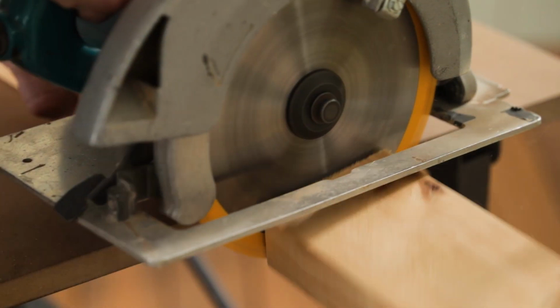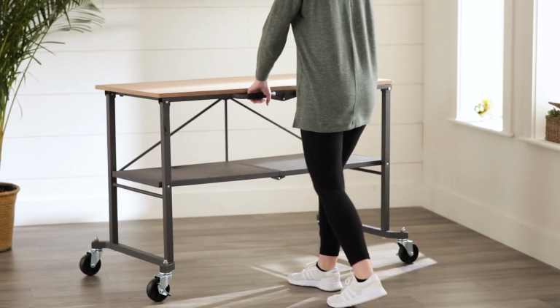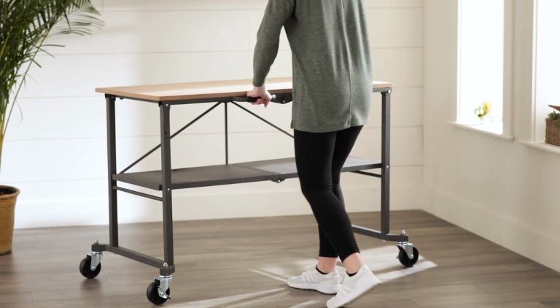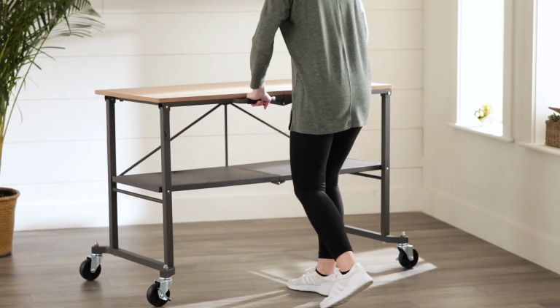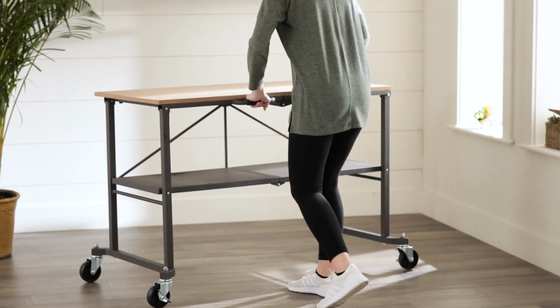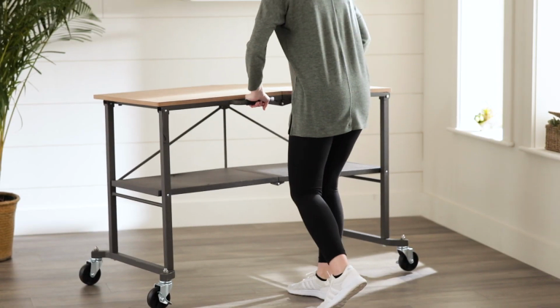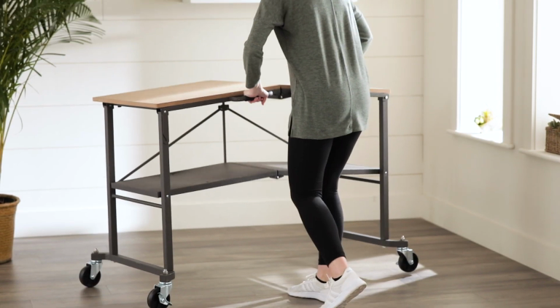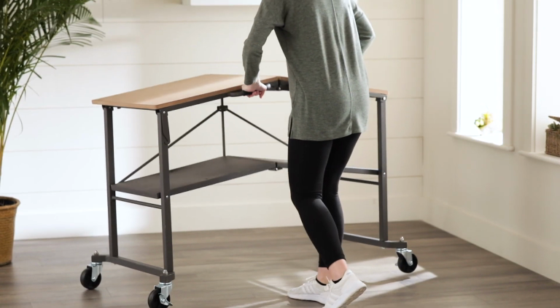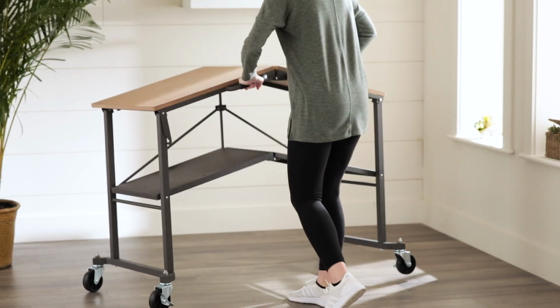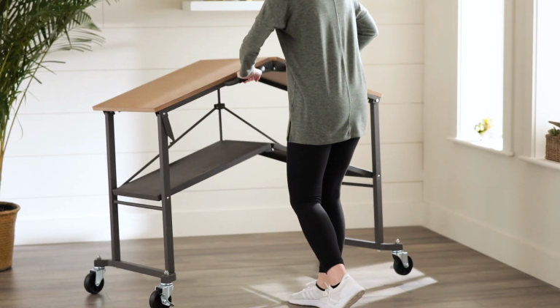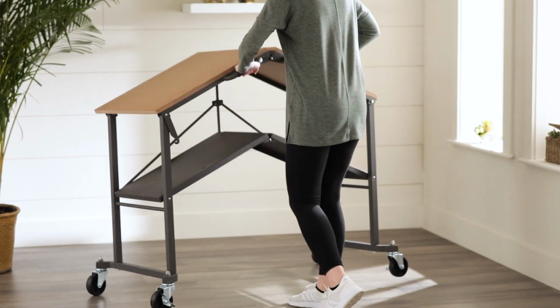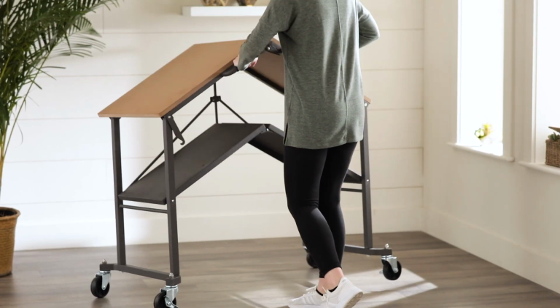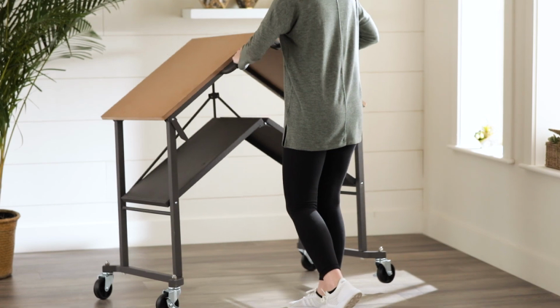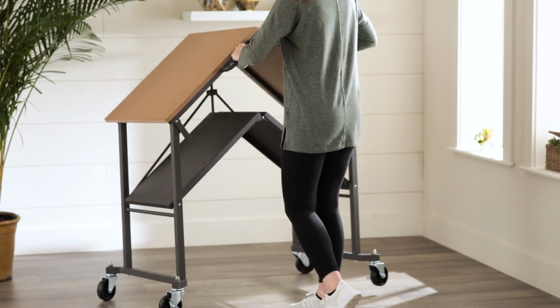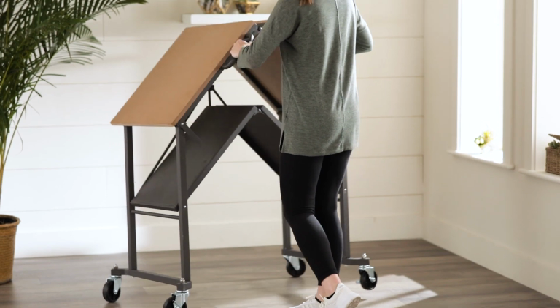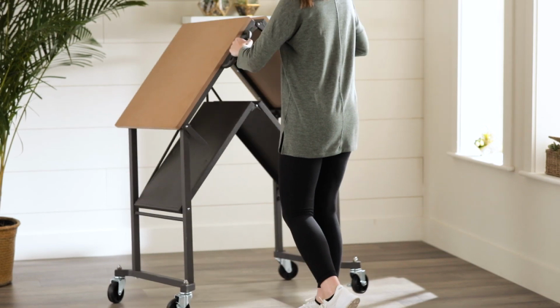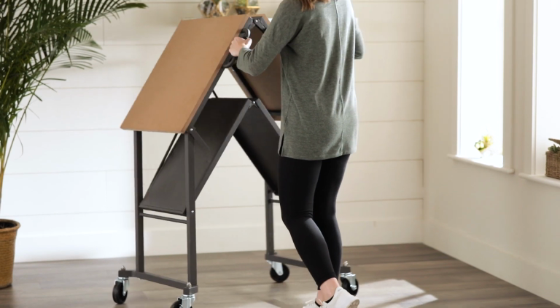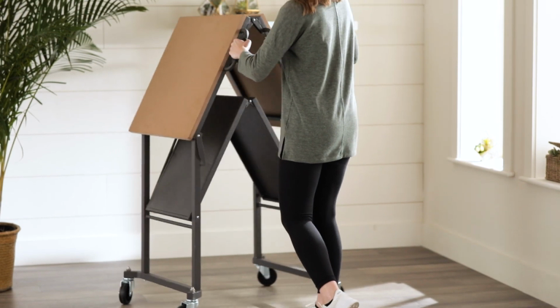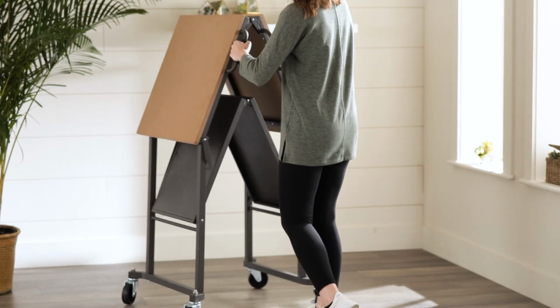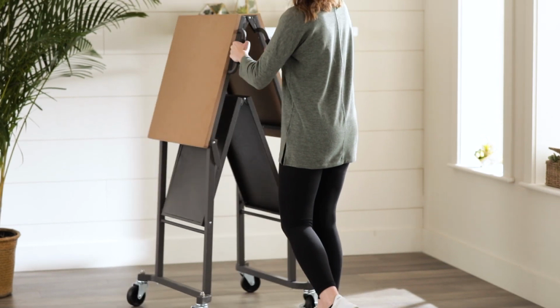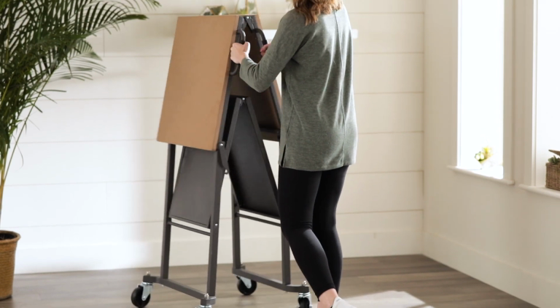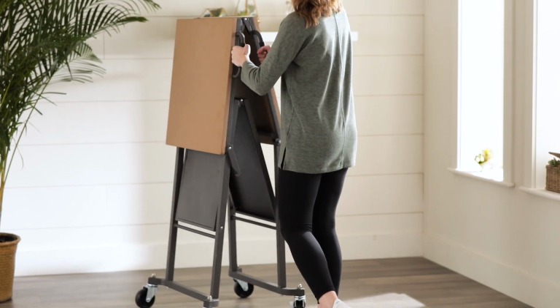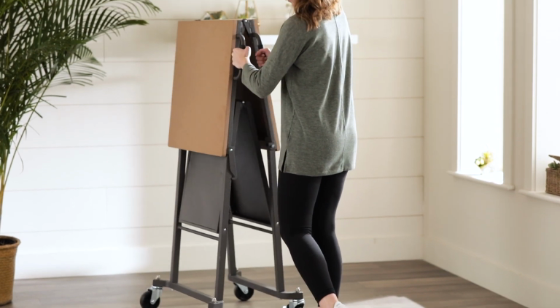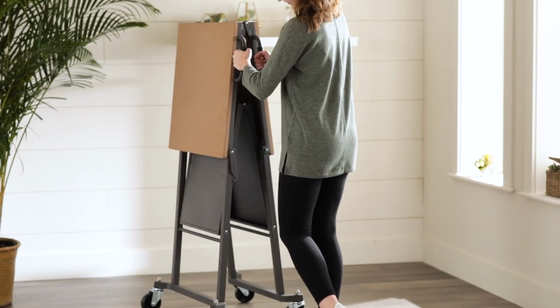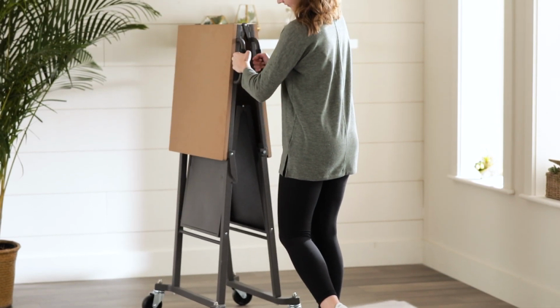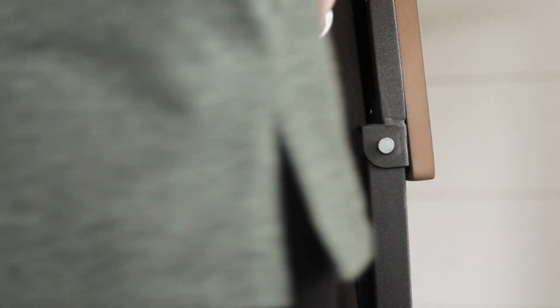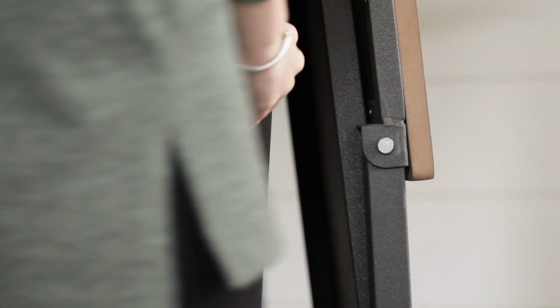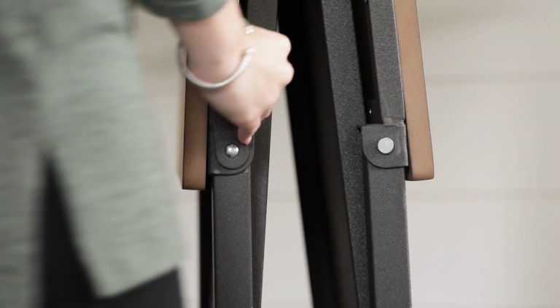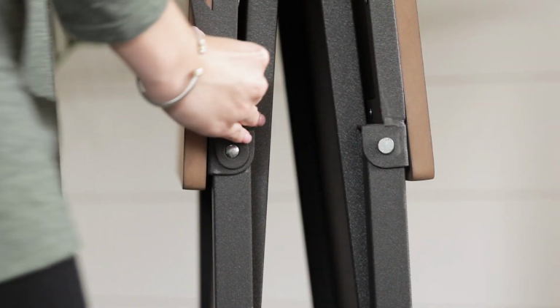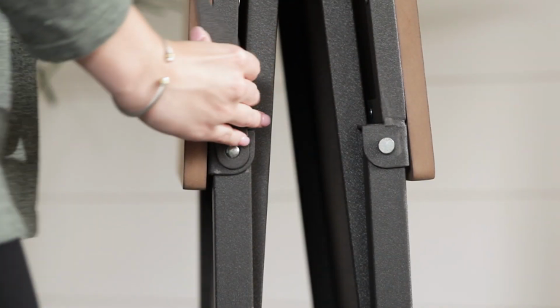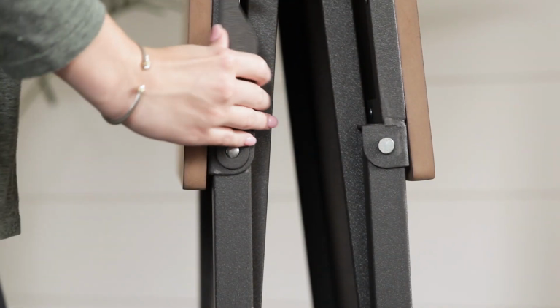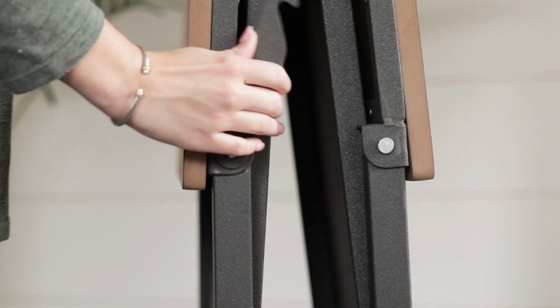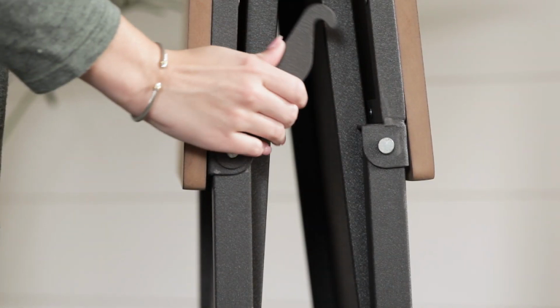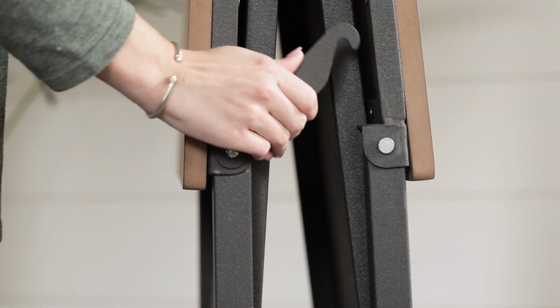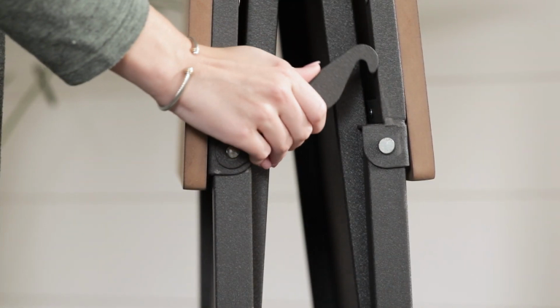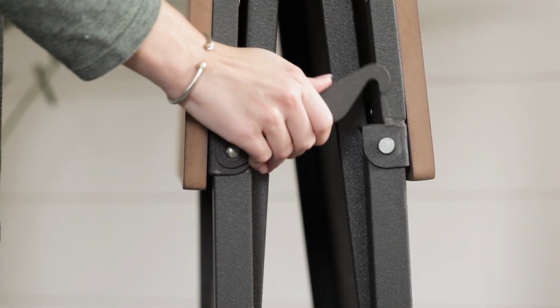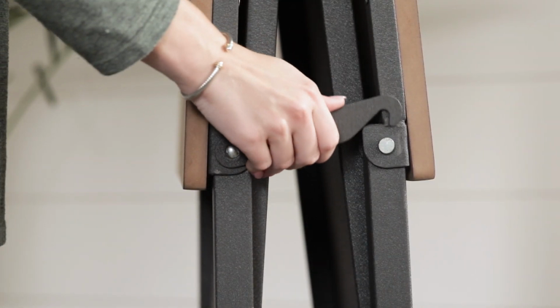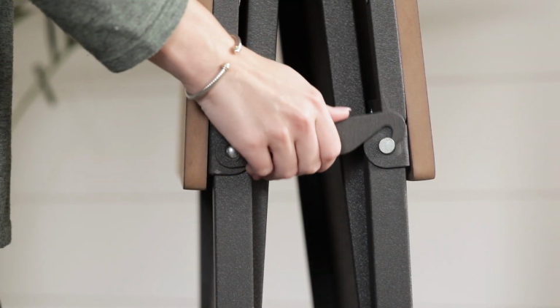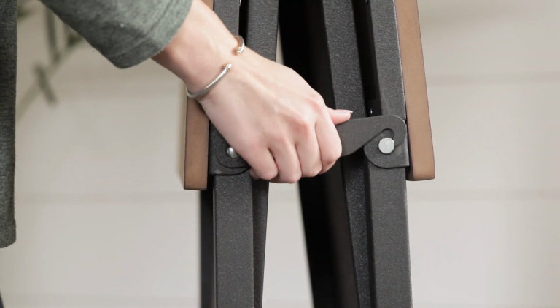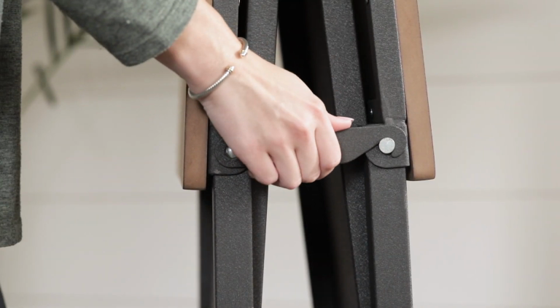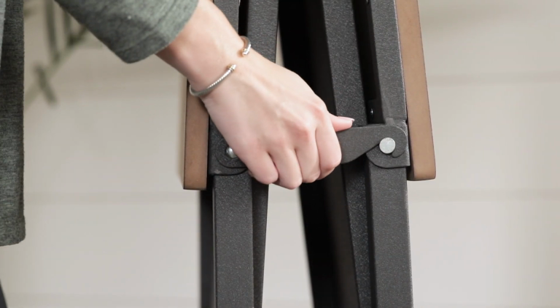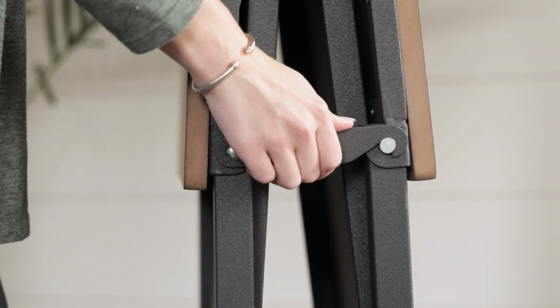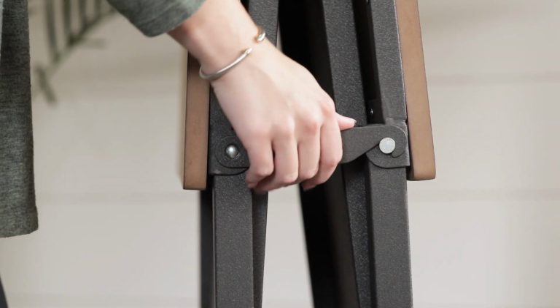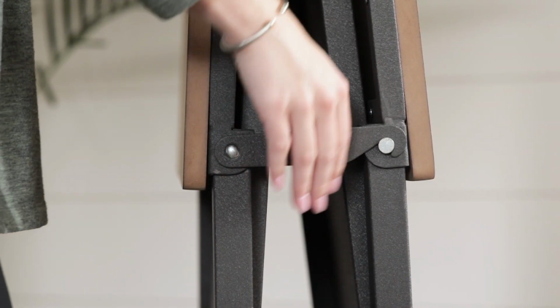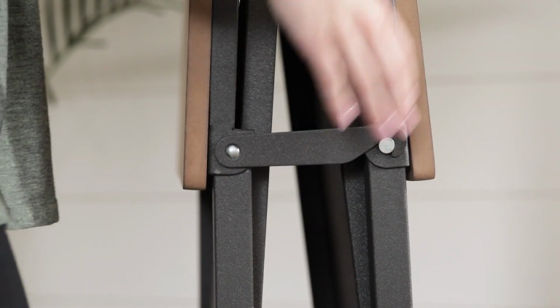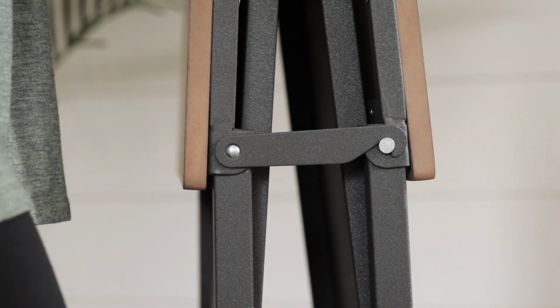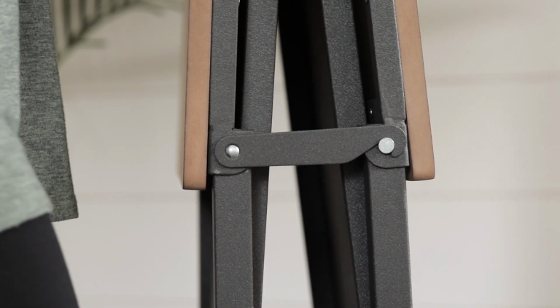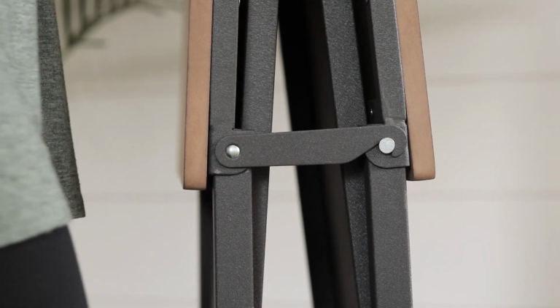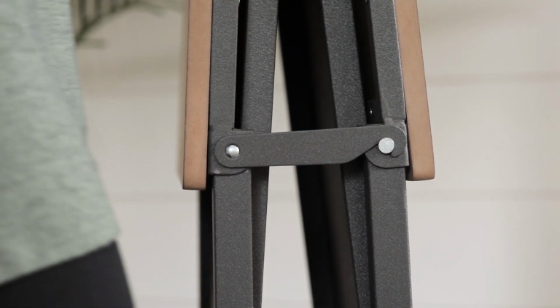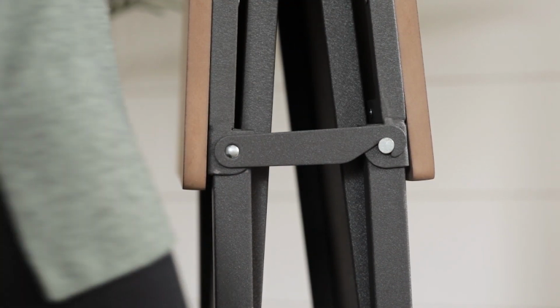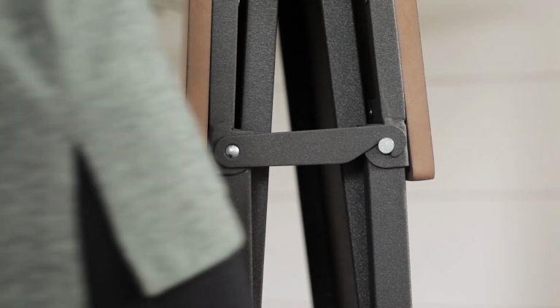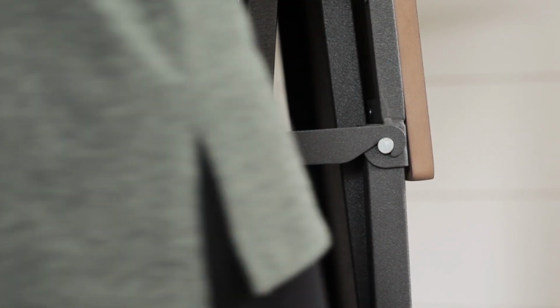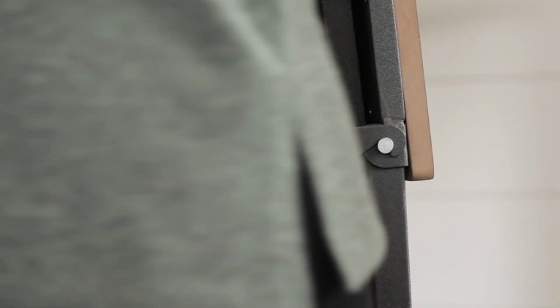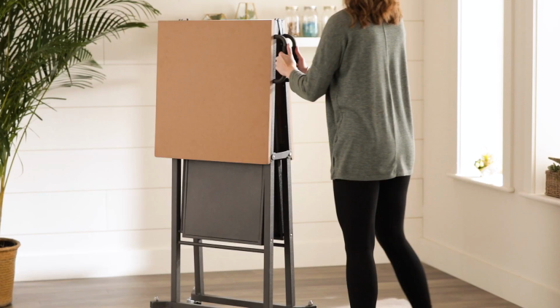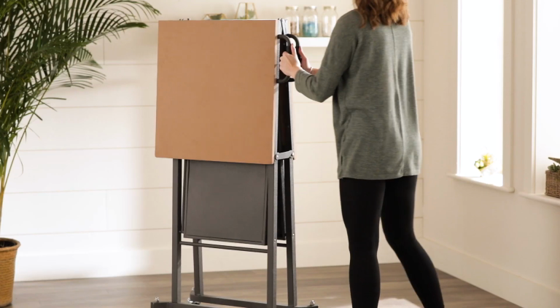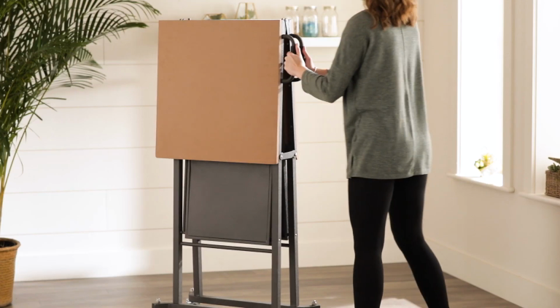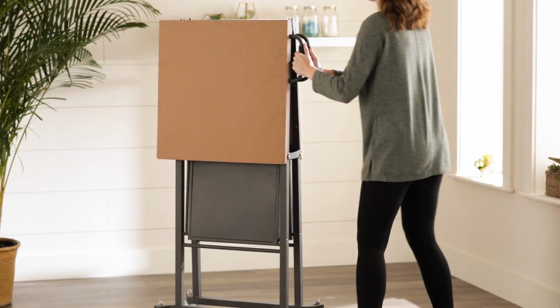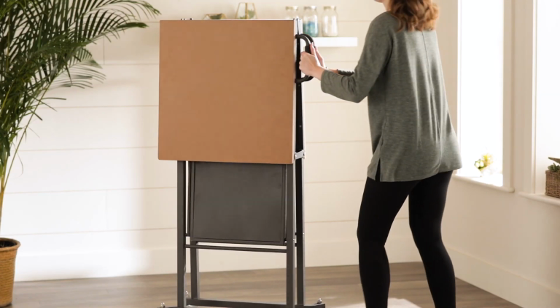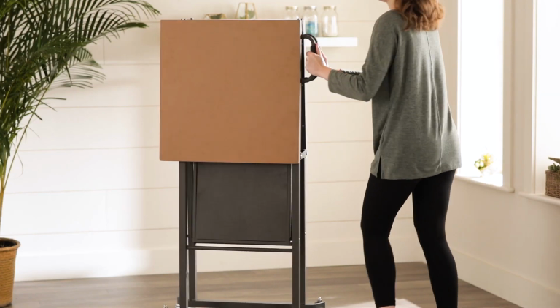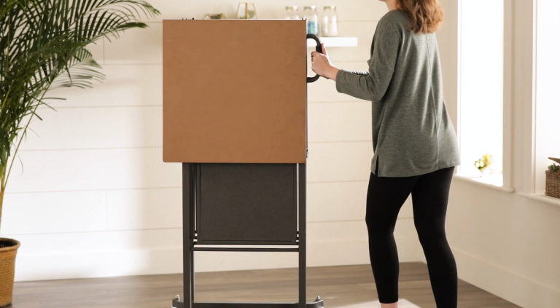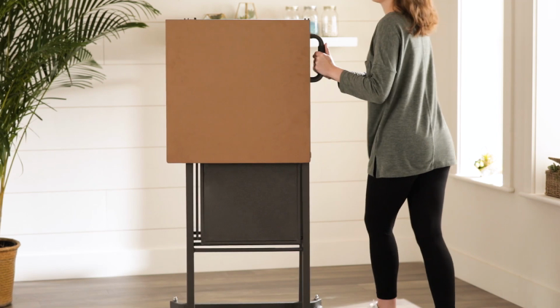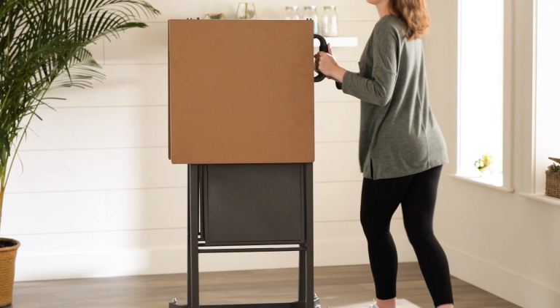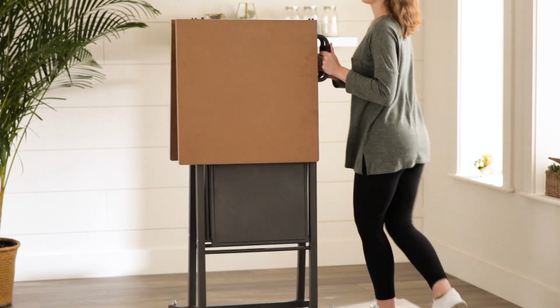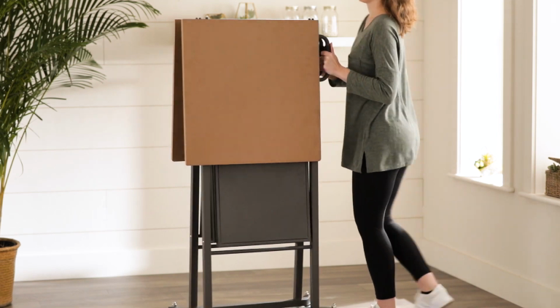When your work is done, simply fold the utility table, secure the lock, and it's ready to be stored away.